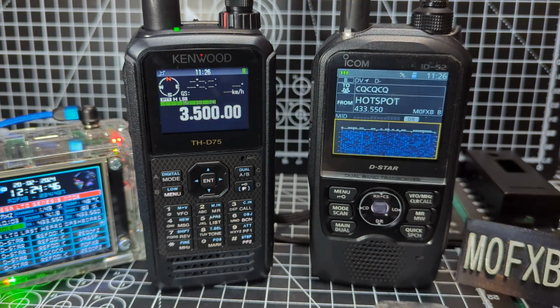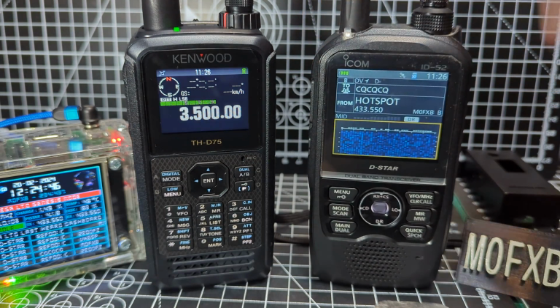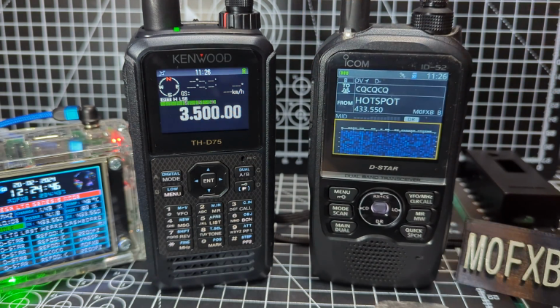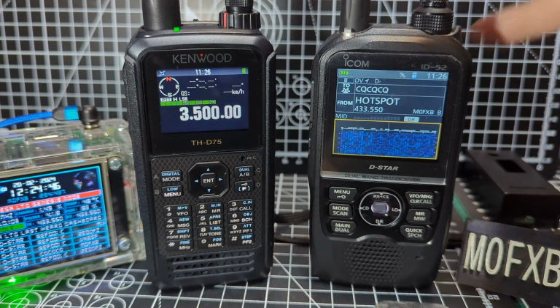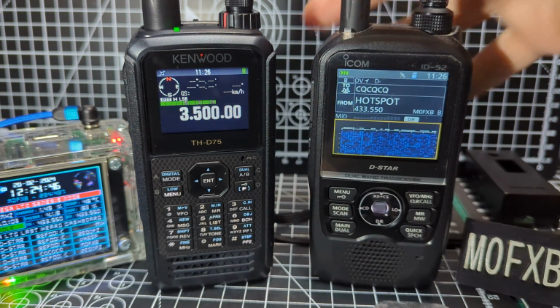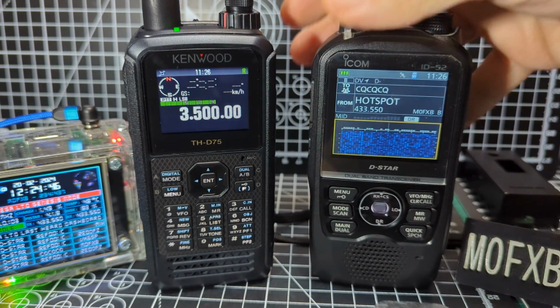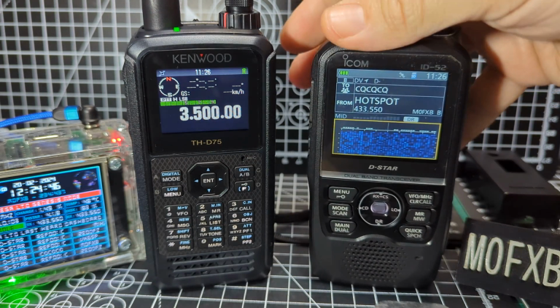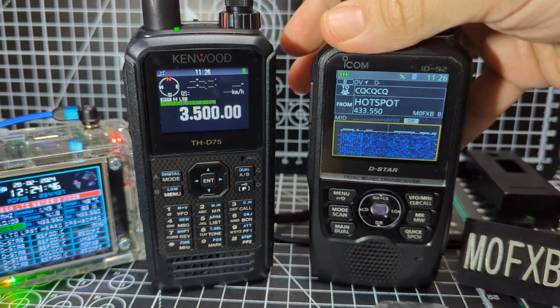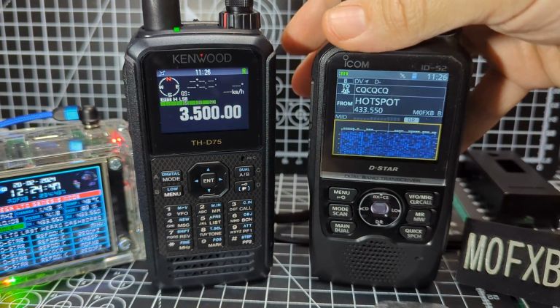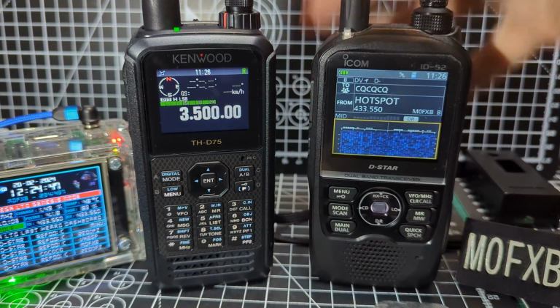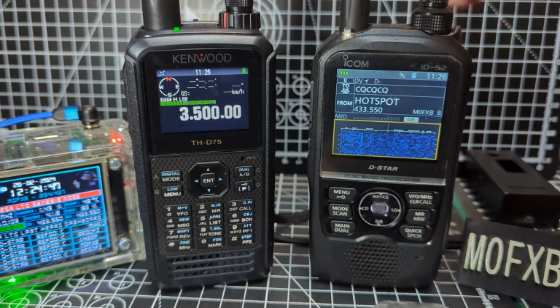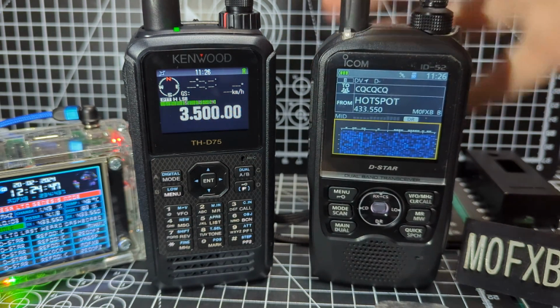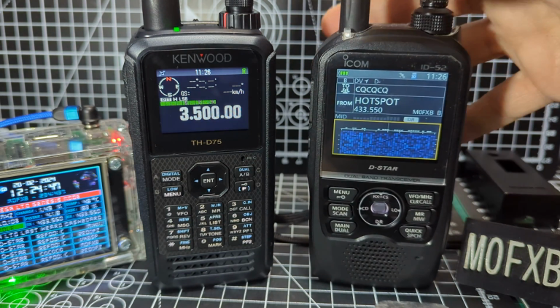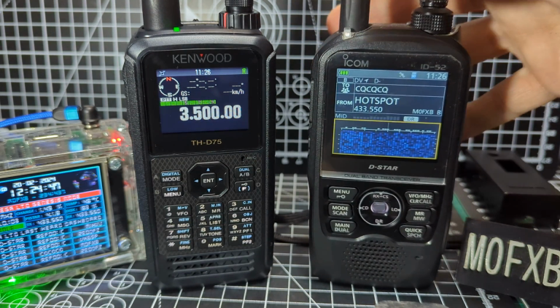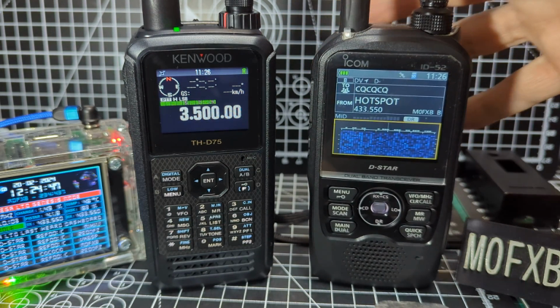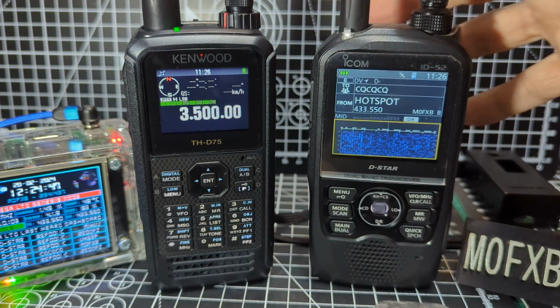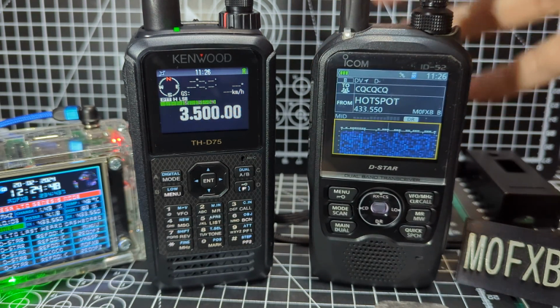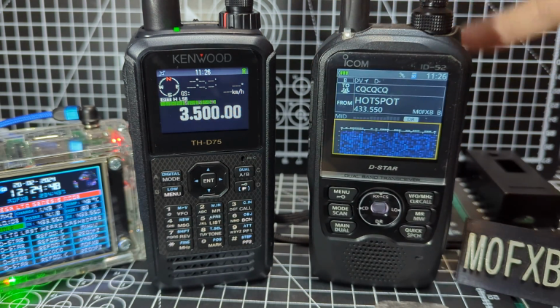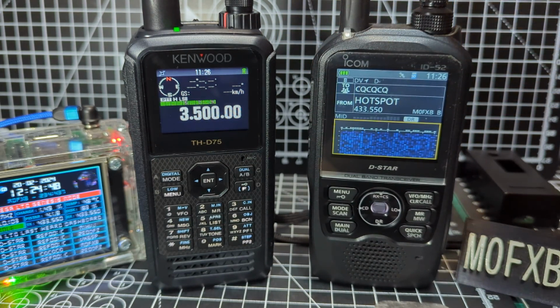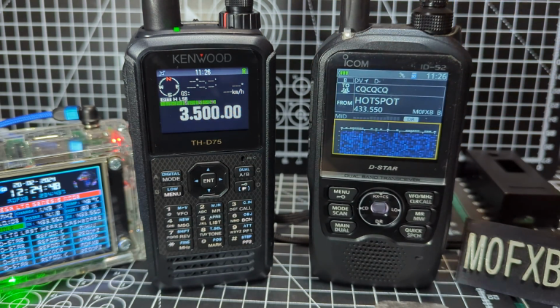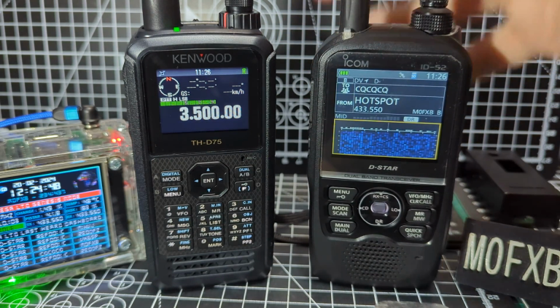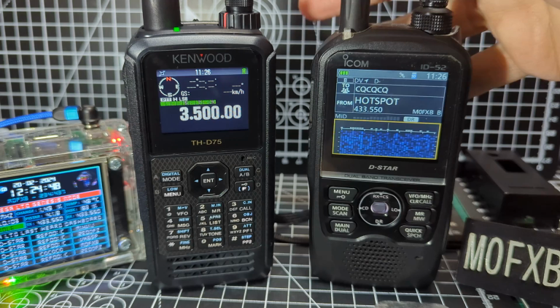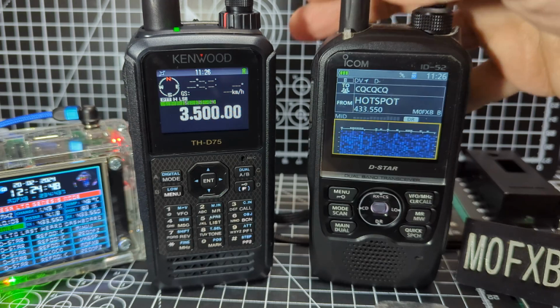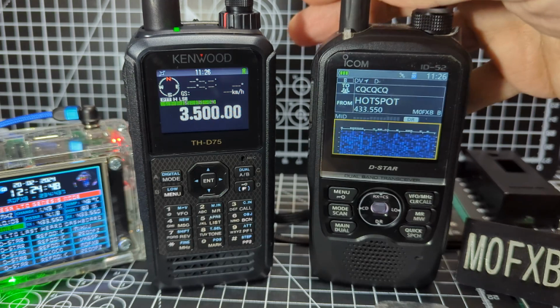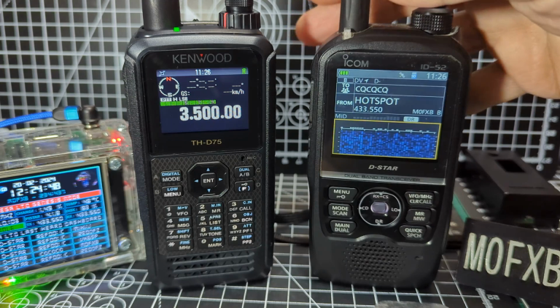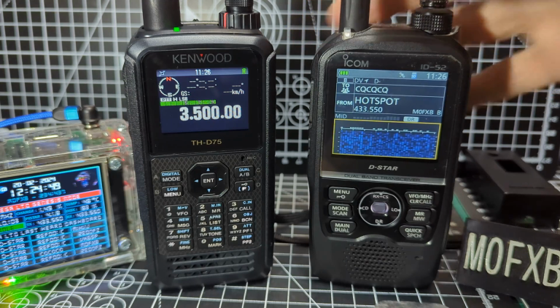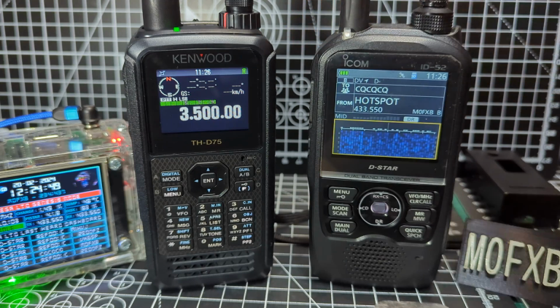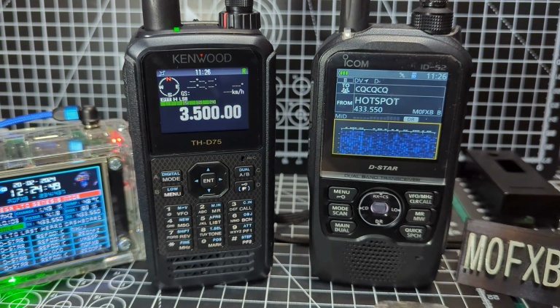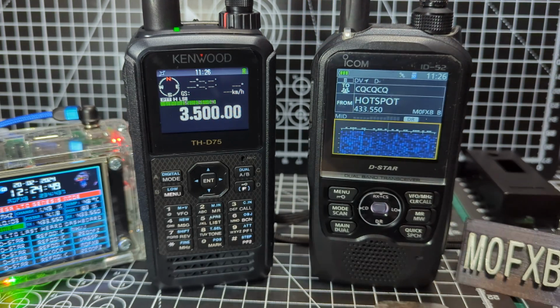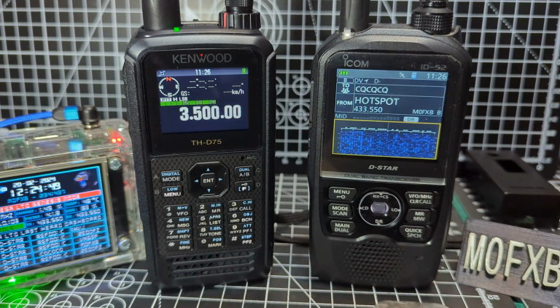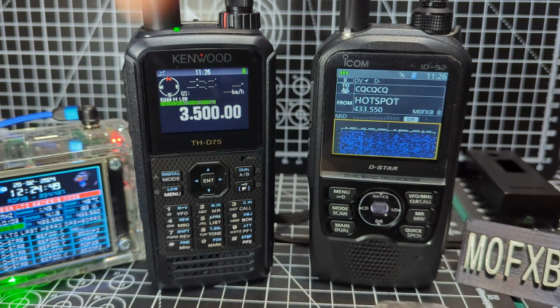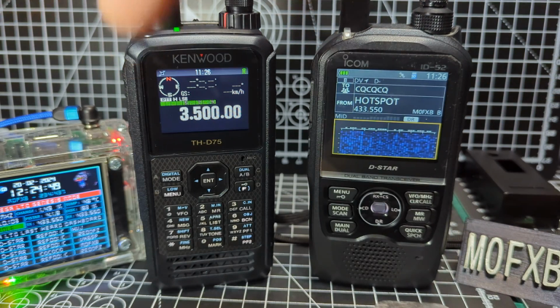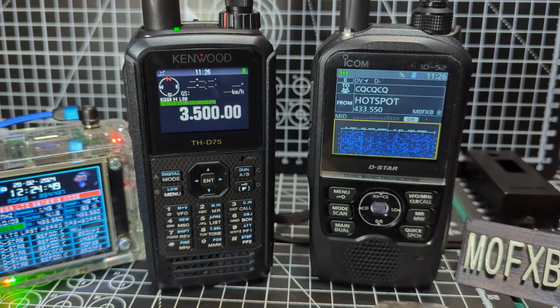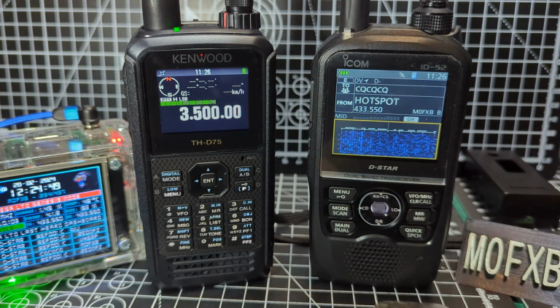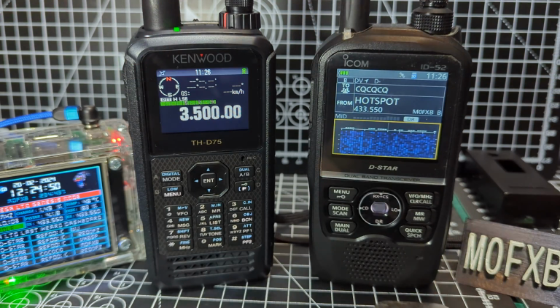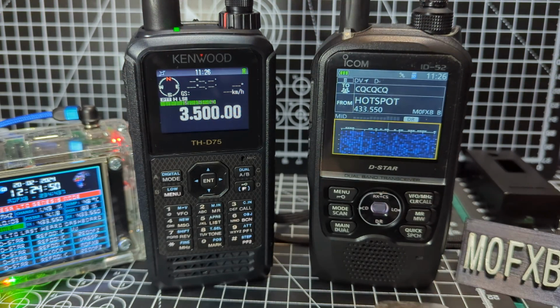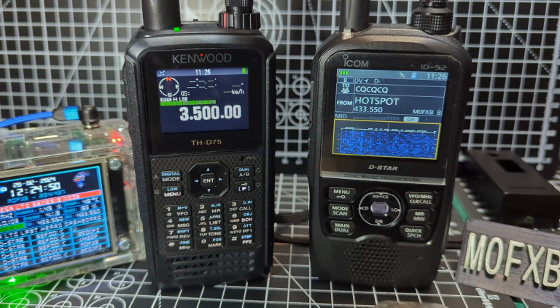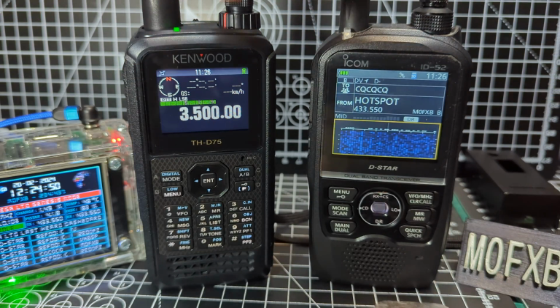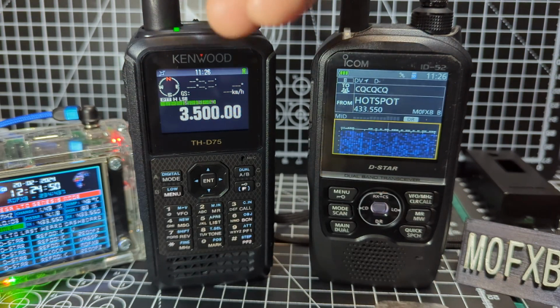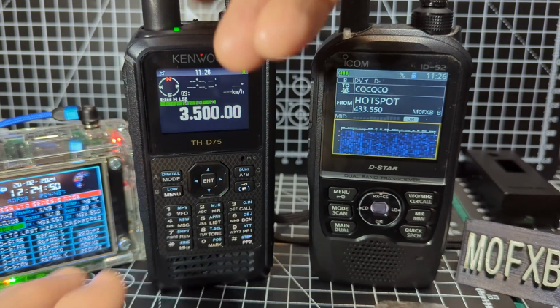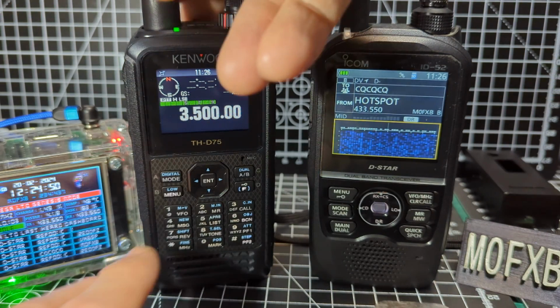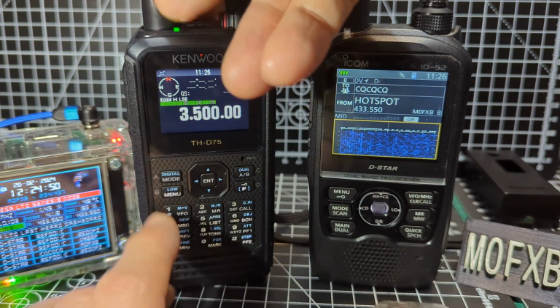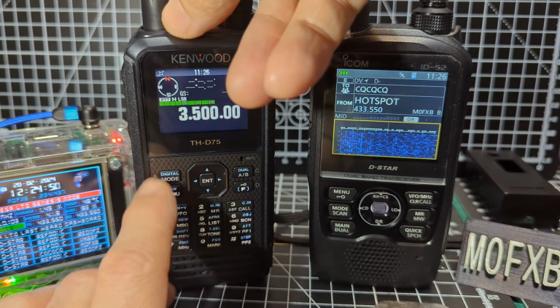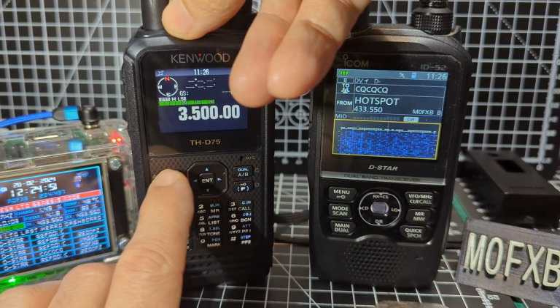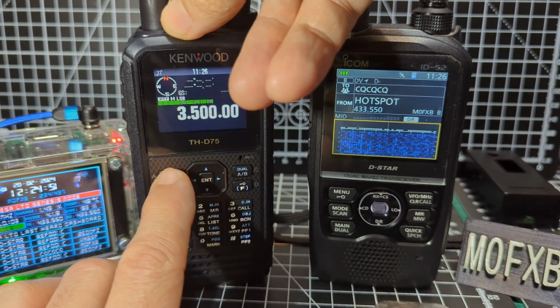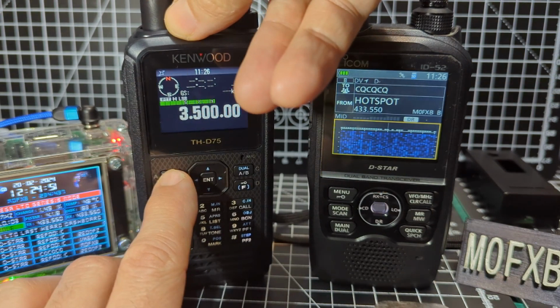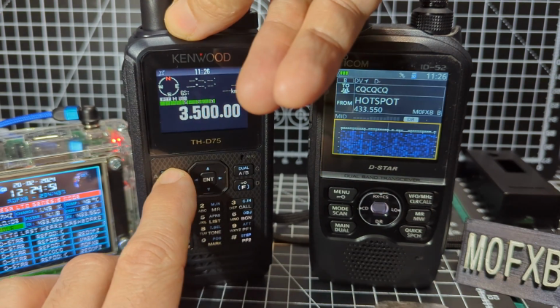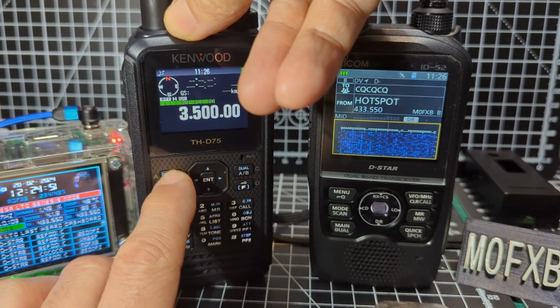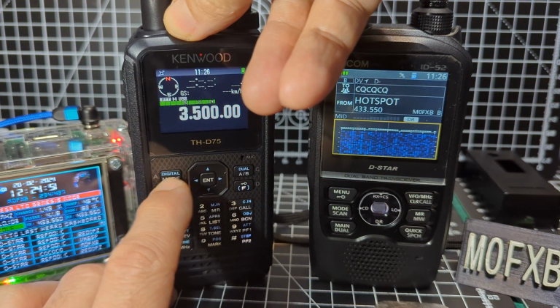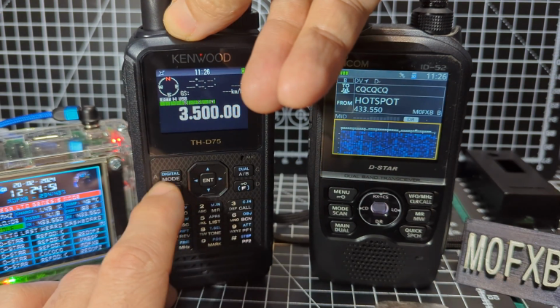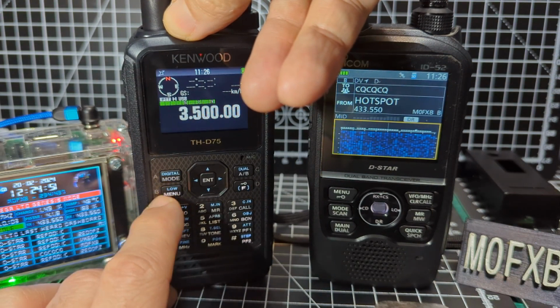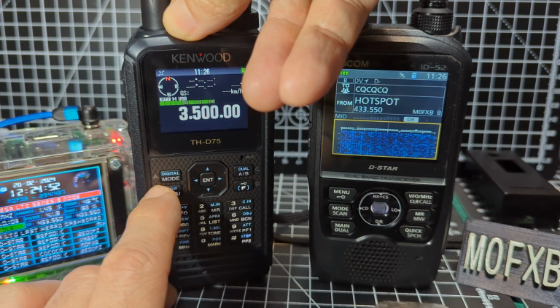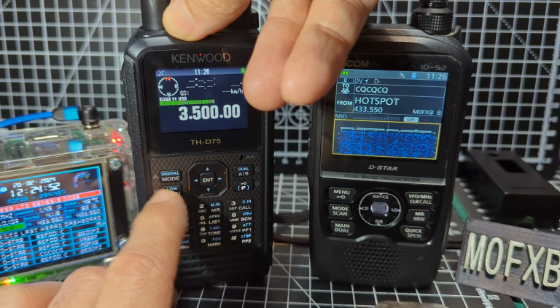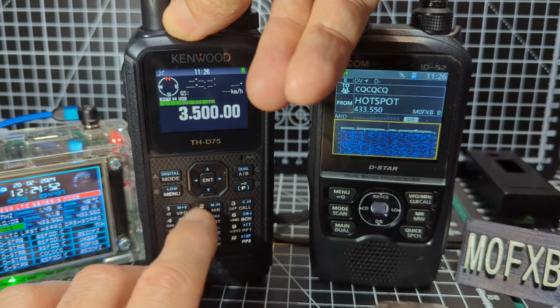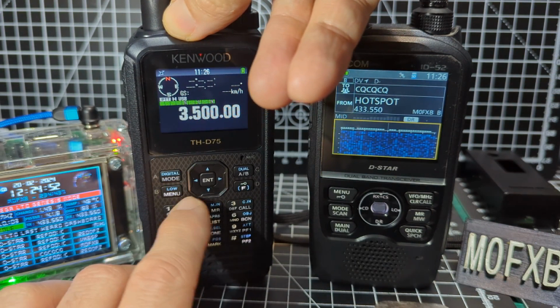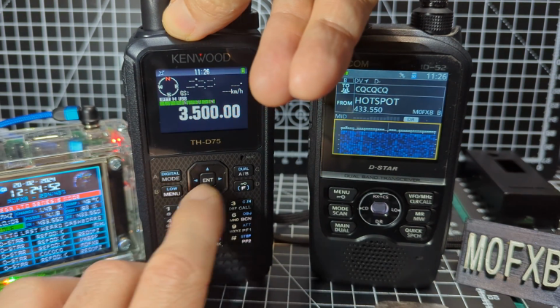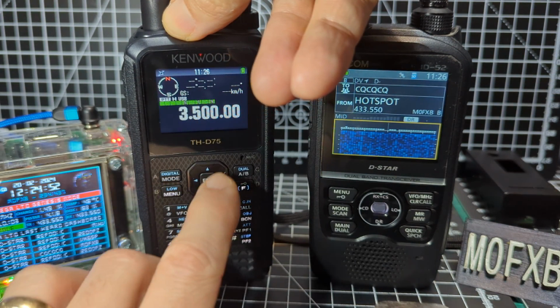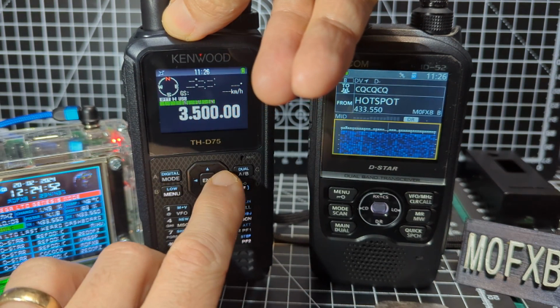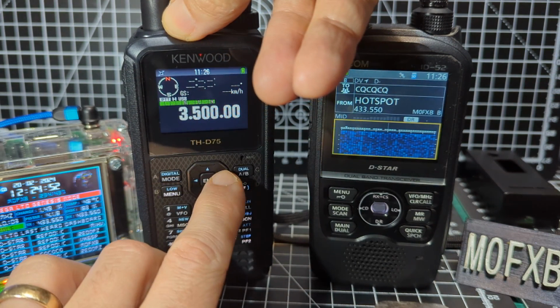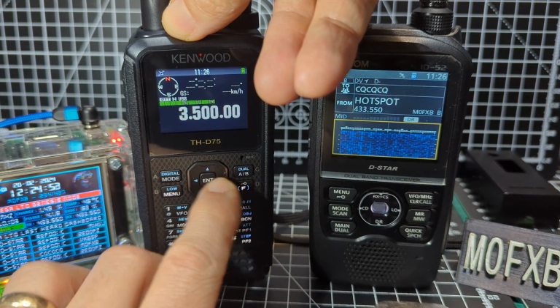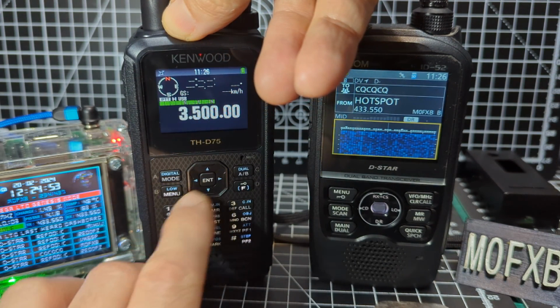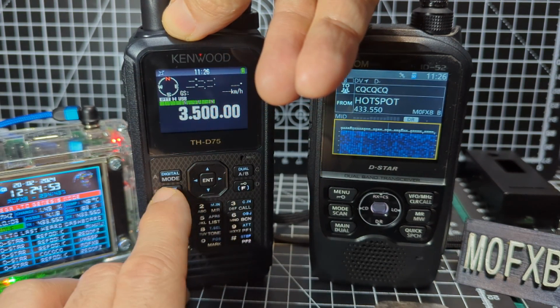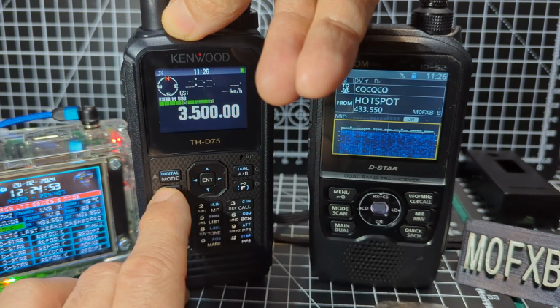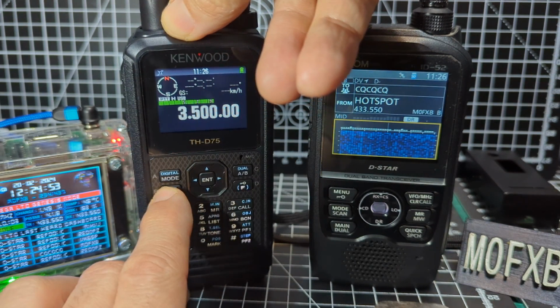You can't do that with the 52 — the 52 really is an analogue/digital radio. They both have broadcast radio and they do it very well.